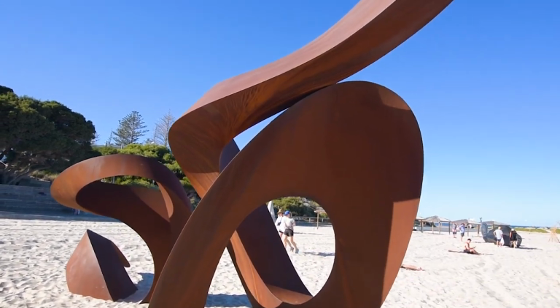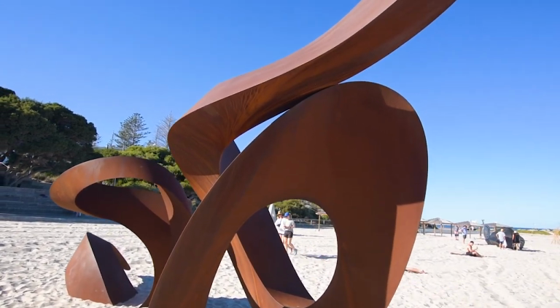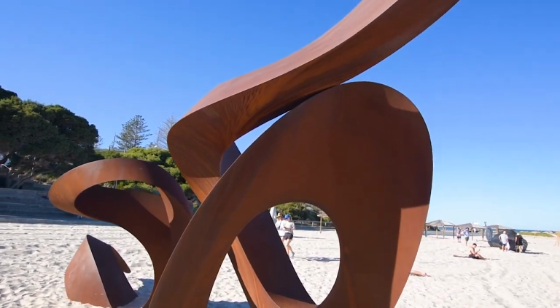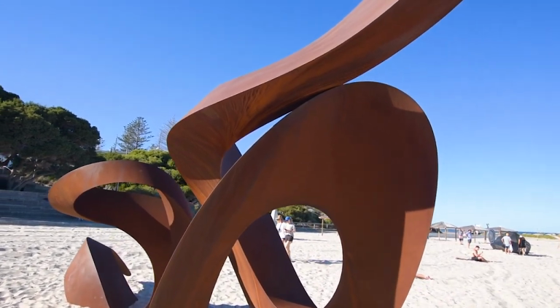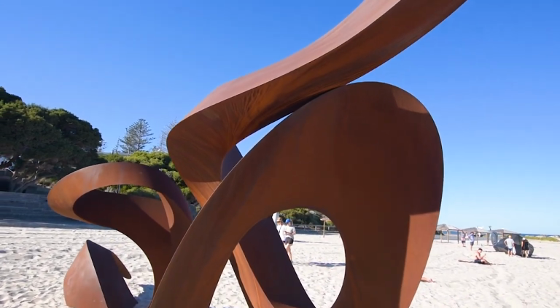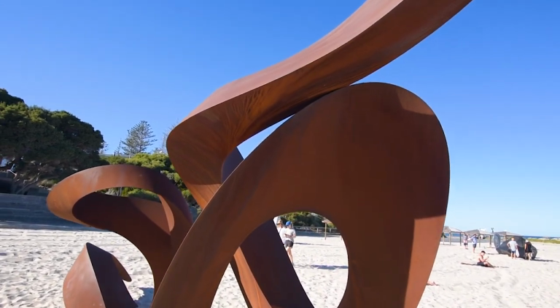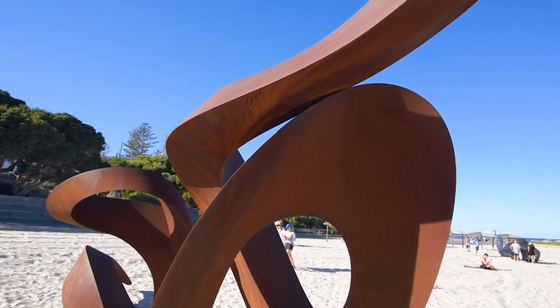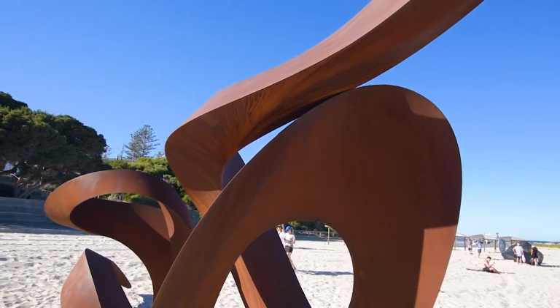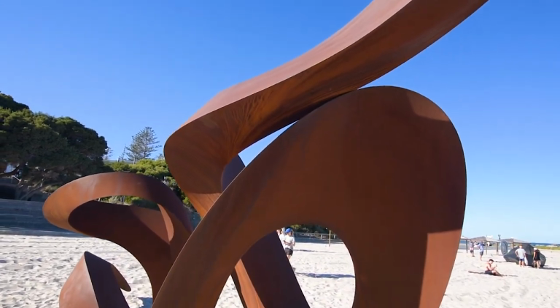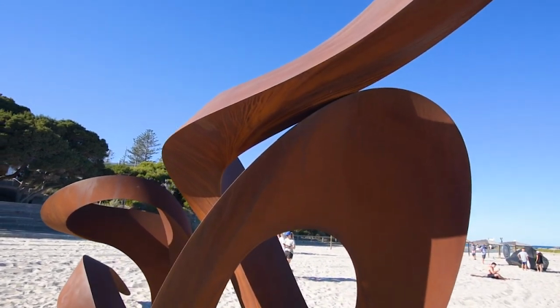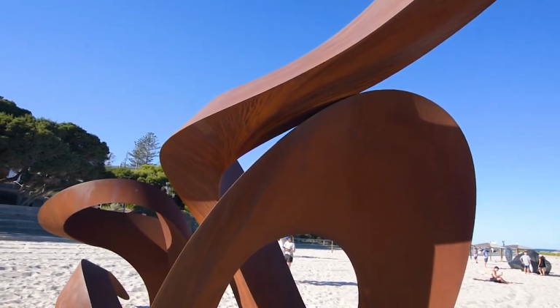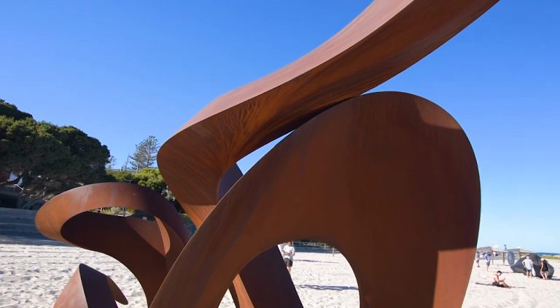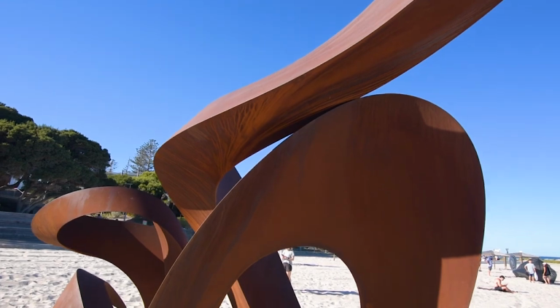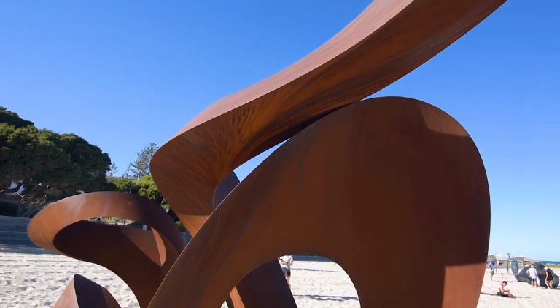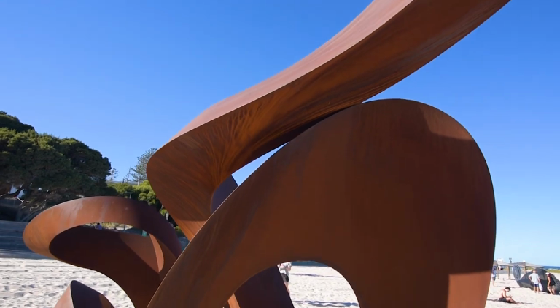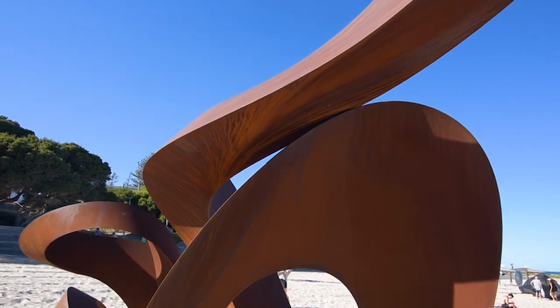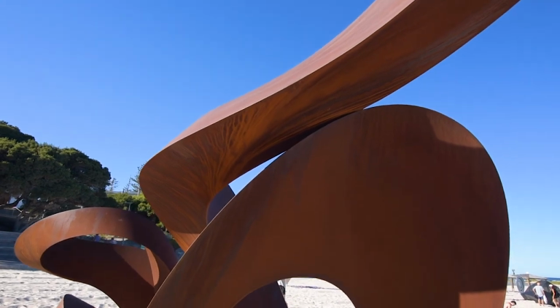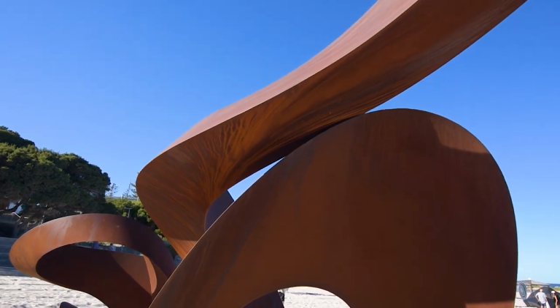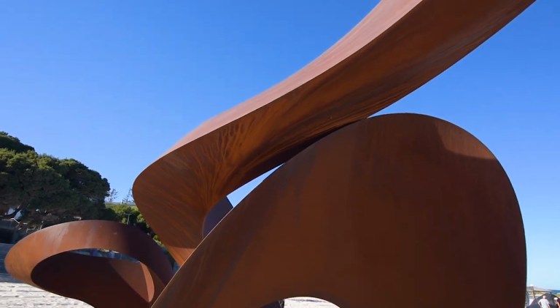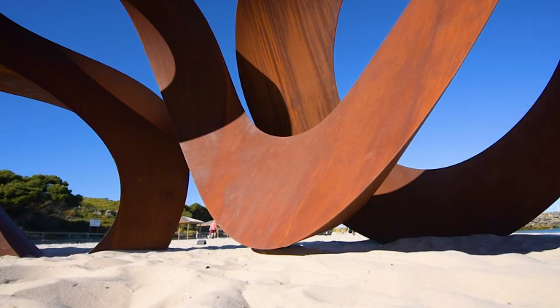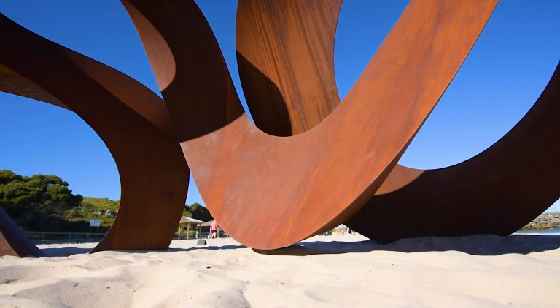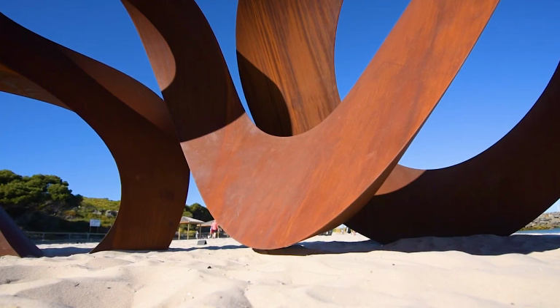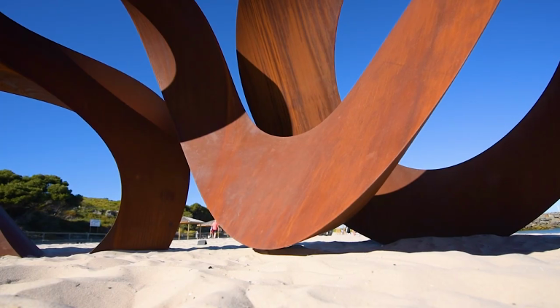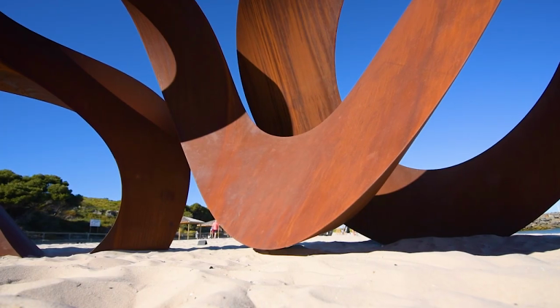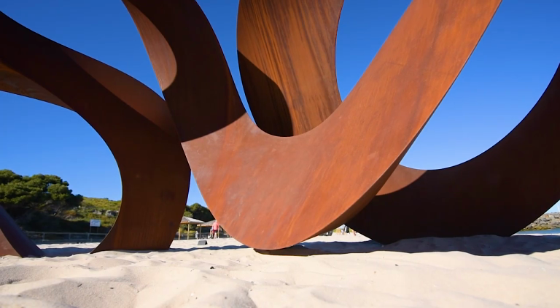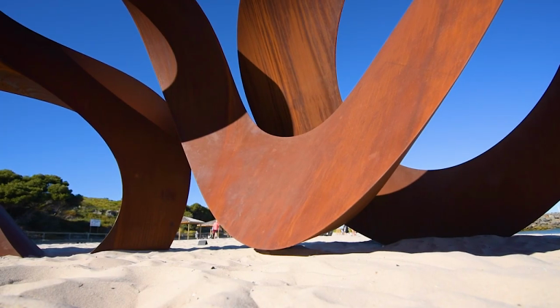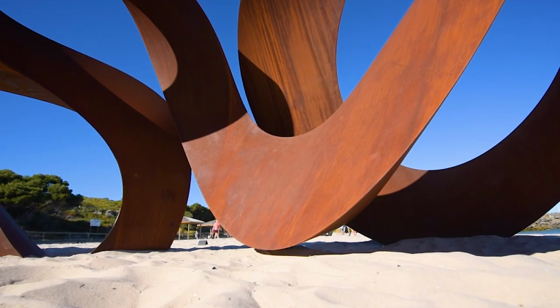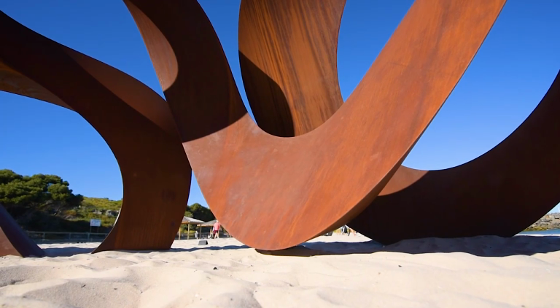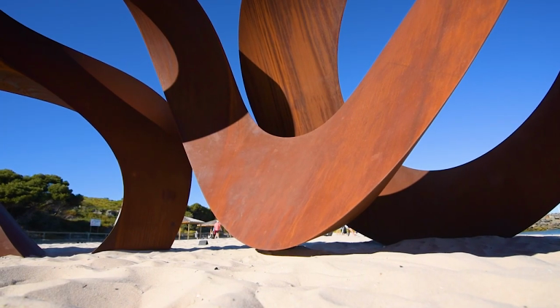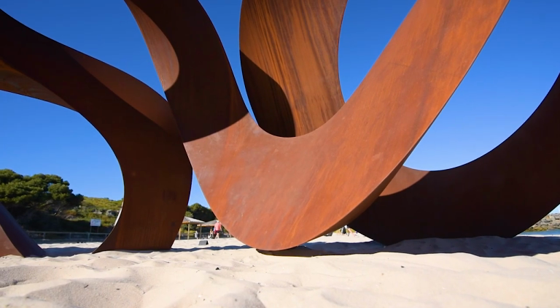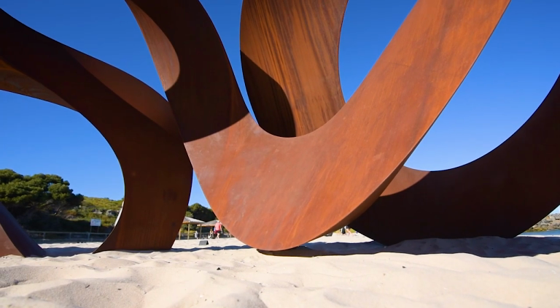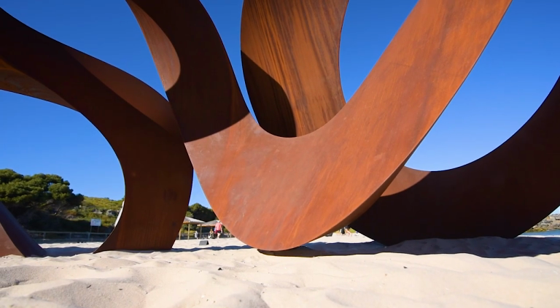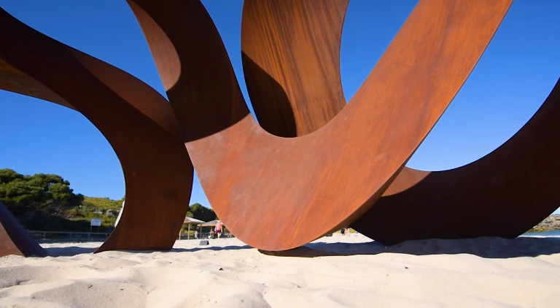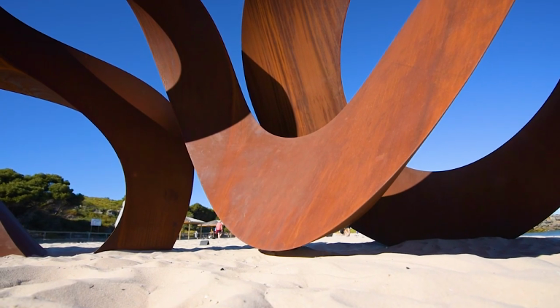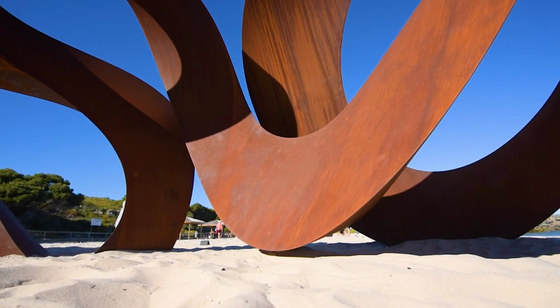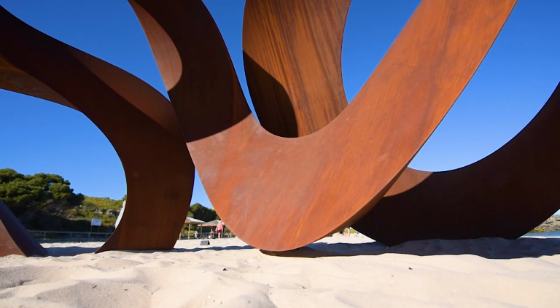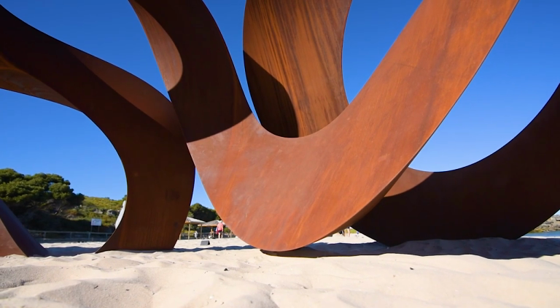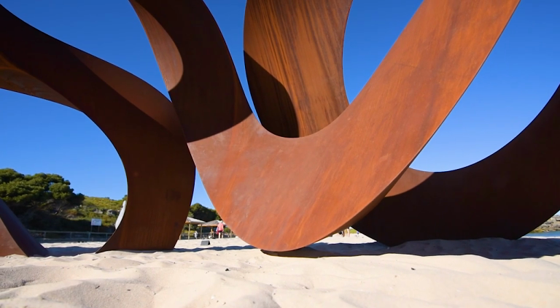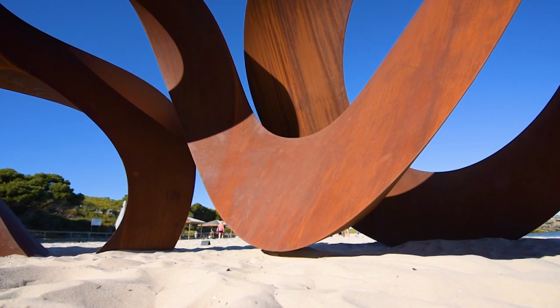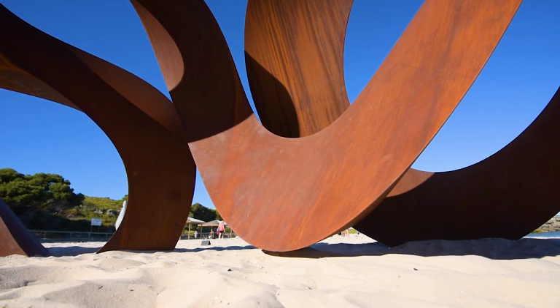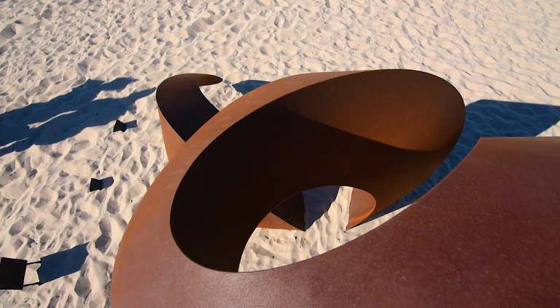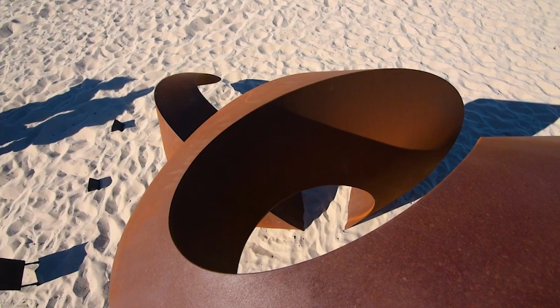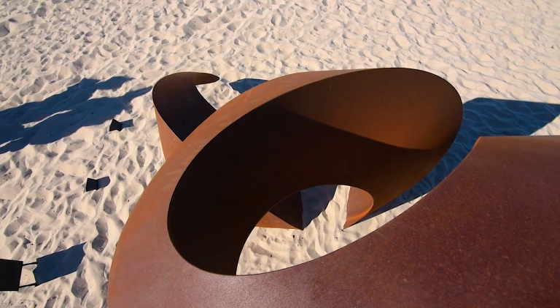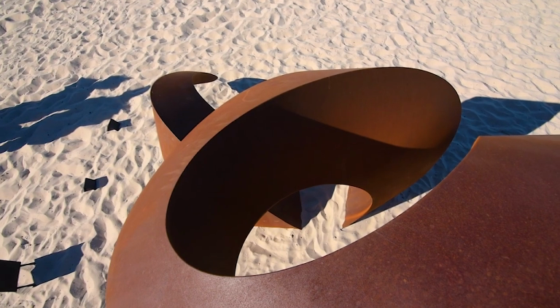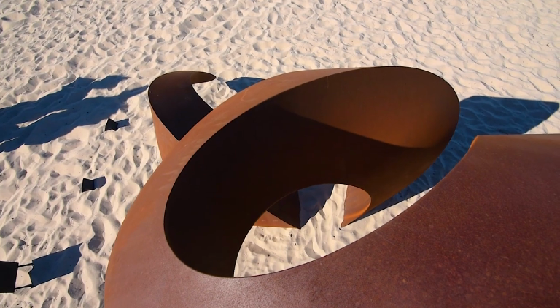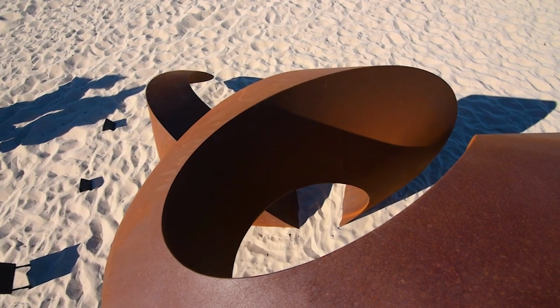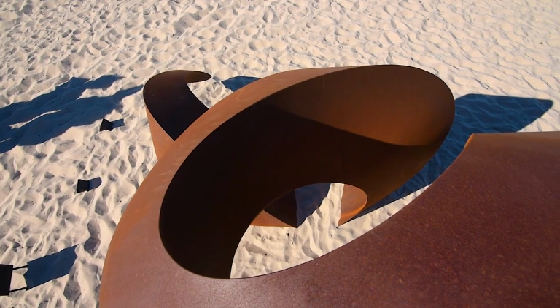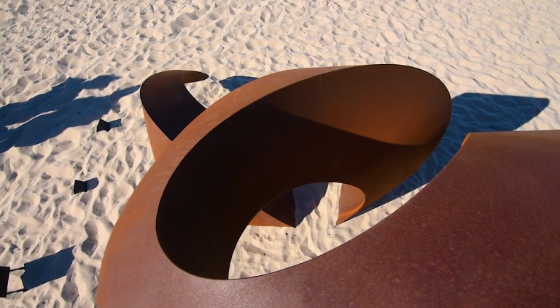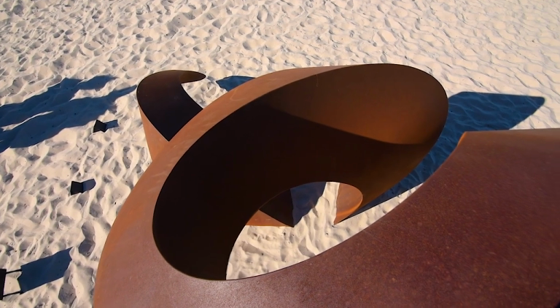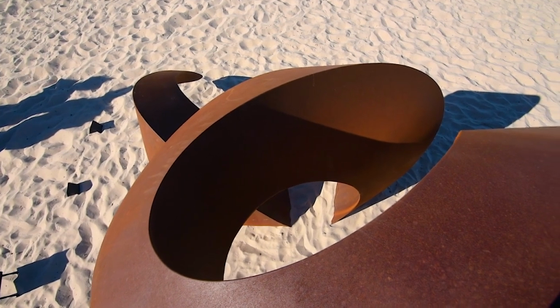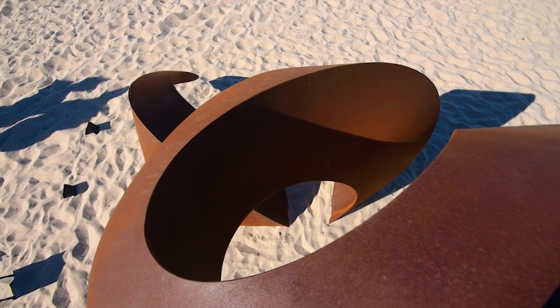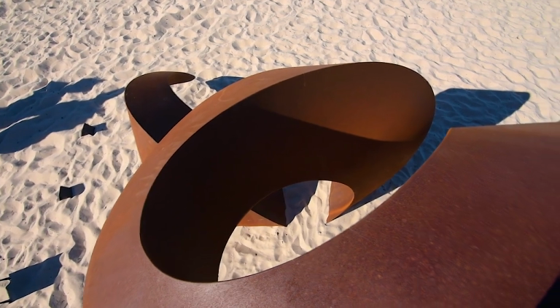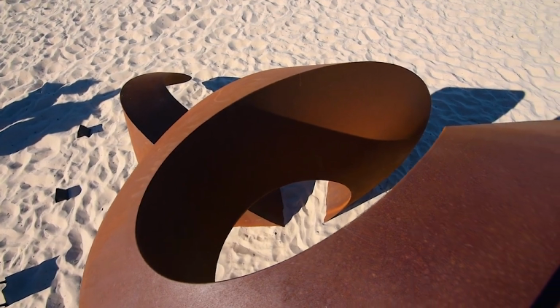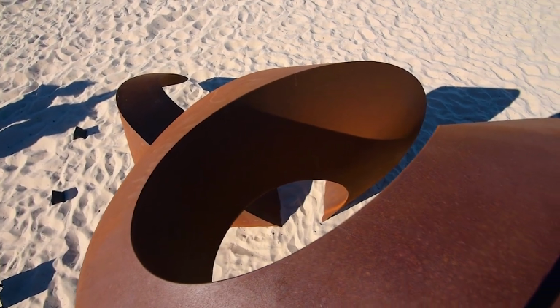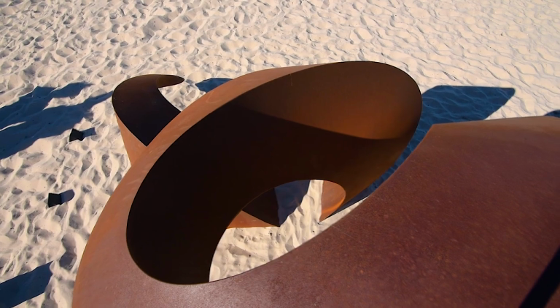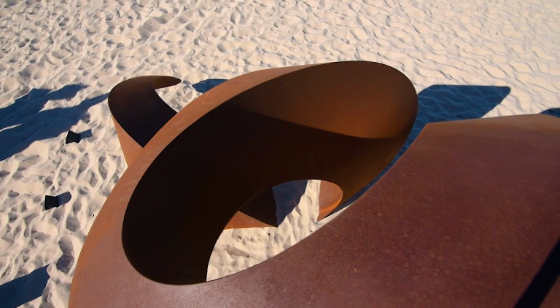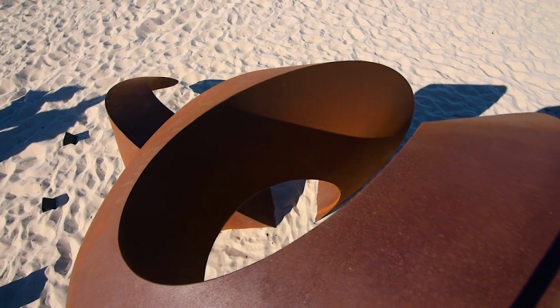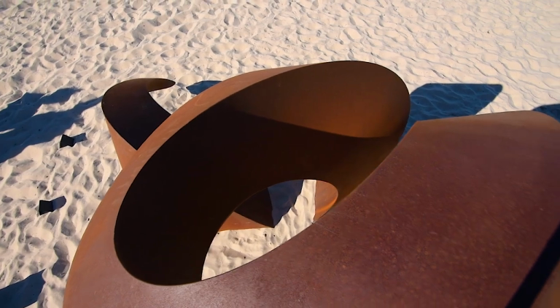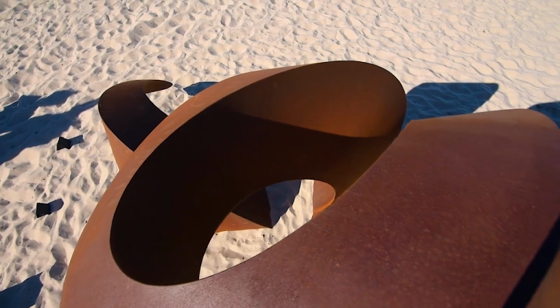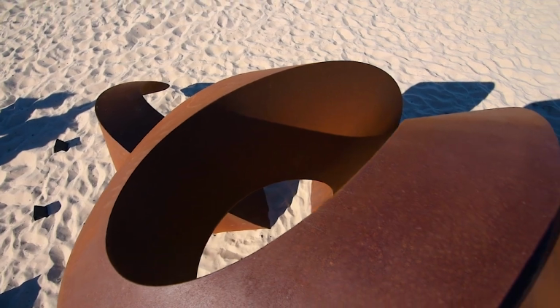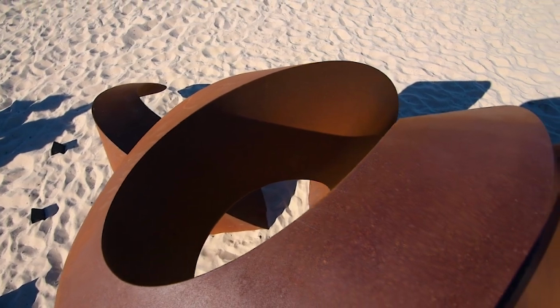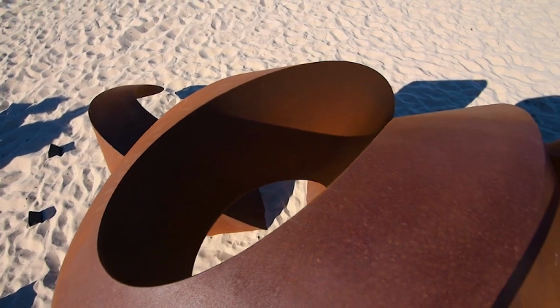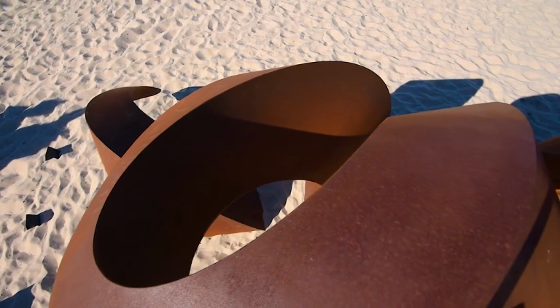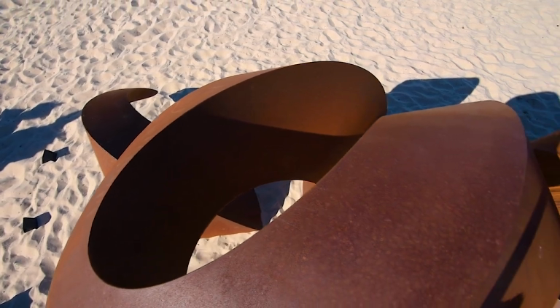Being such a serpentine shape, it's representative of rivers and tributaries. And of course, they're the lifeblood of the planet.